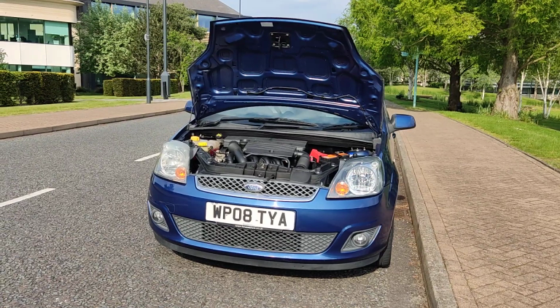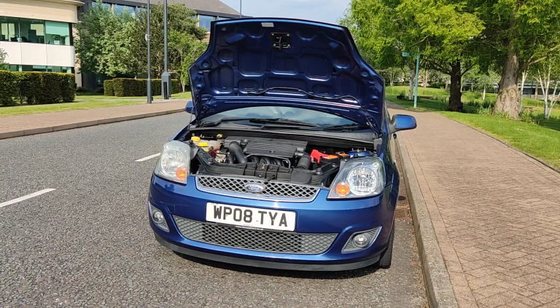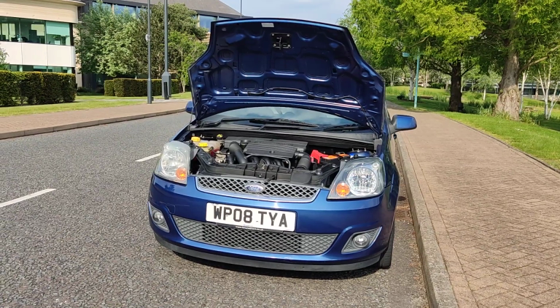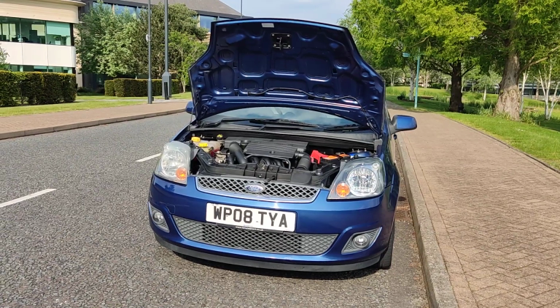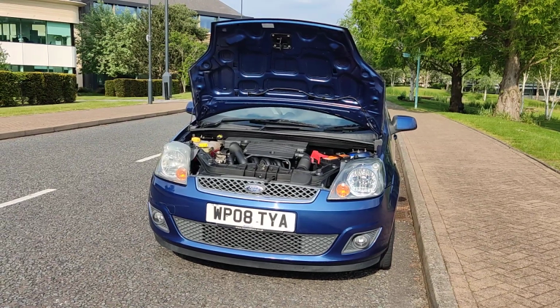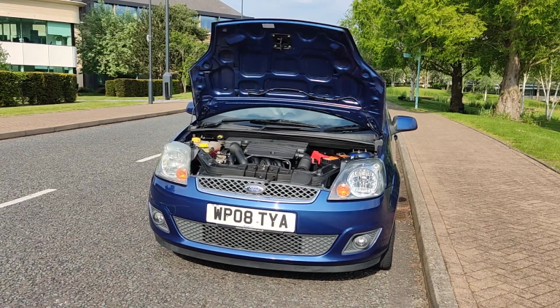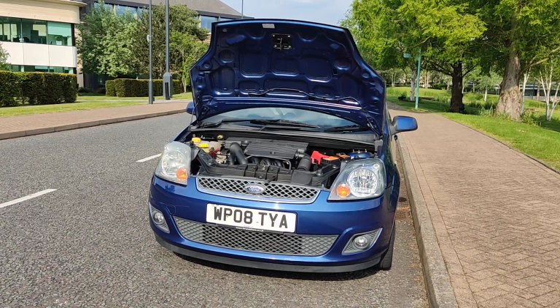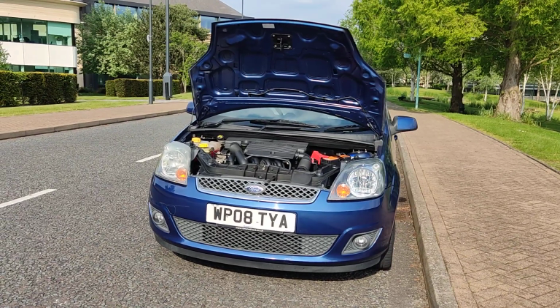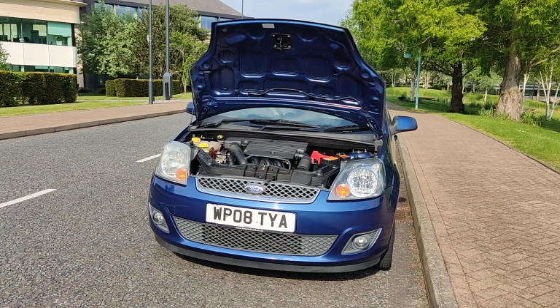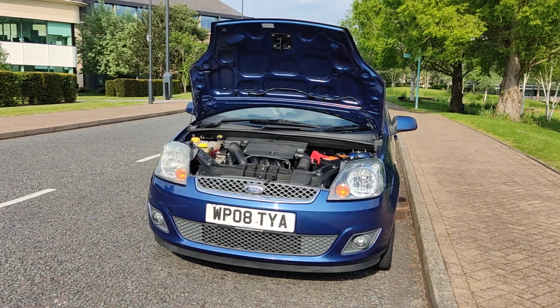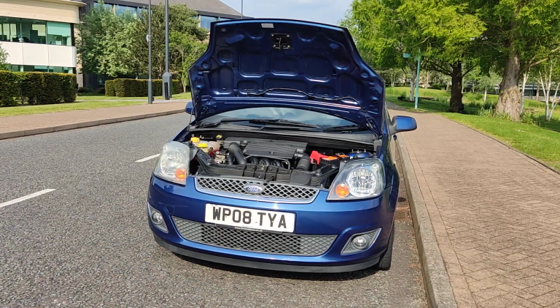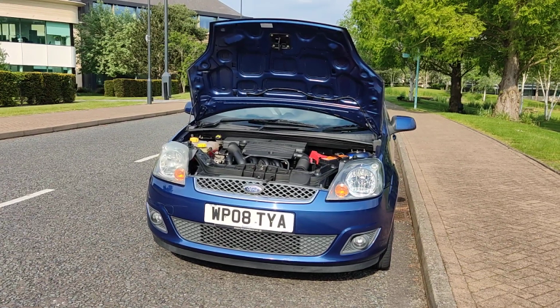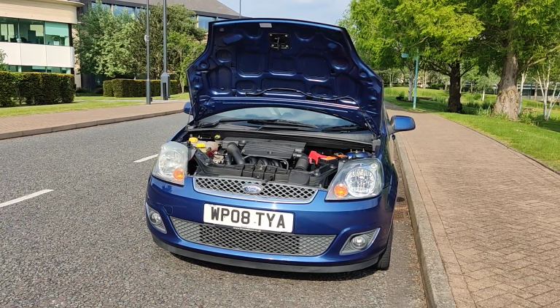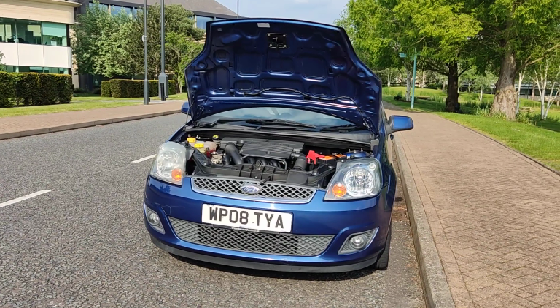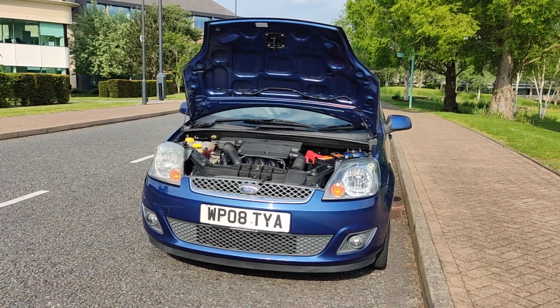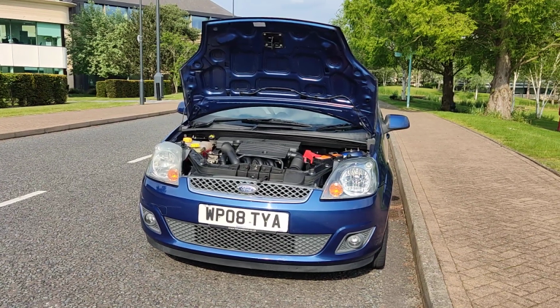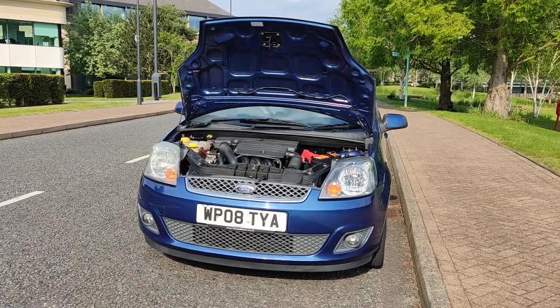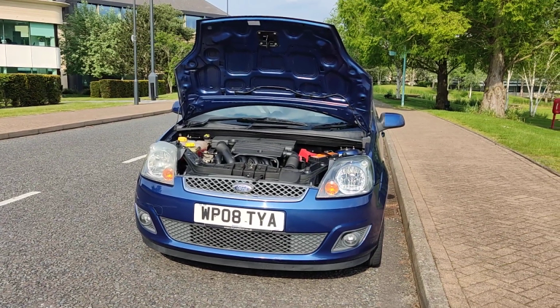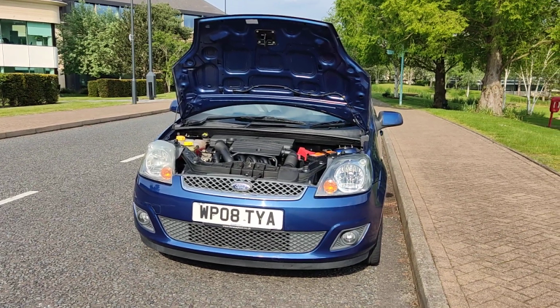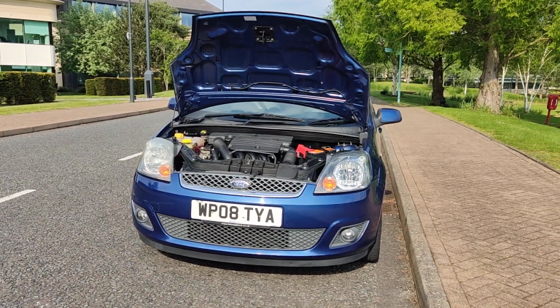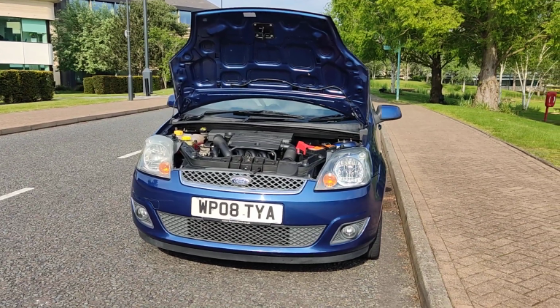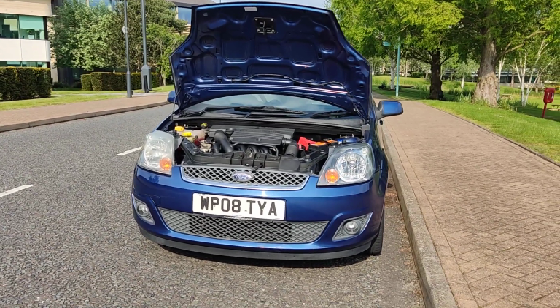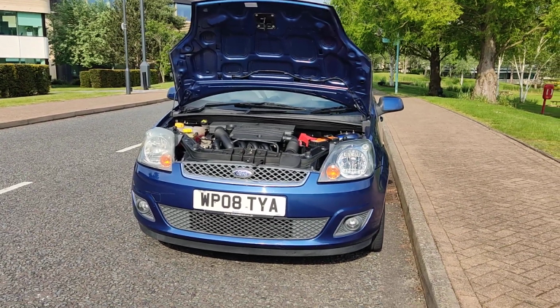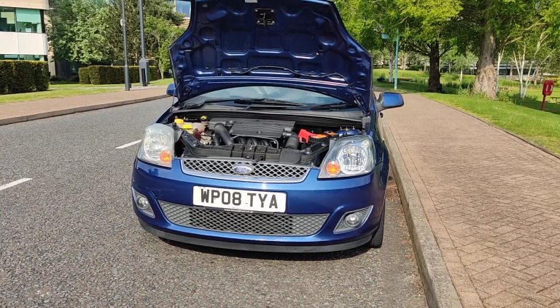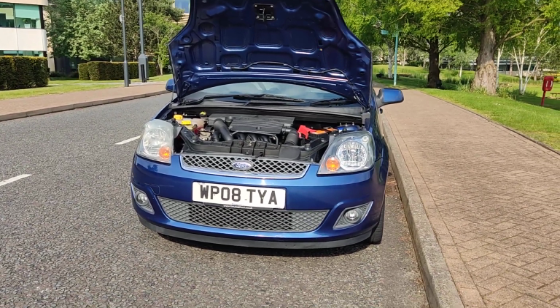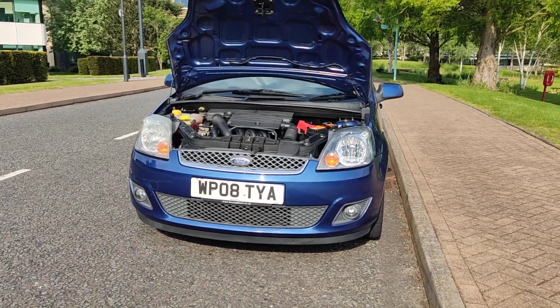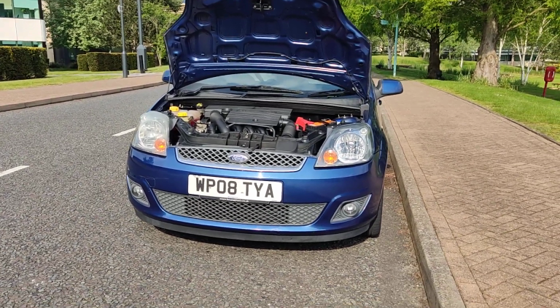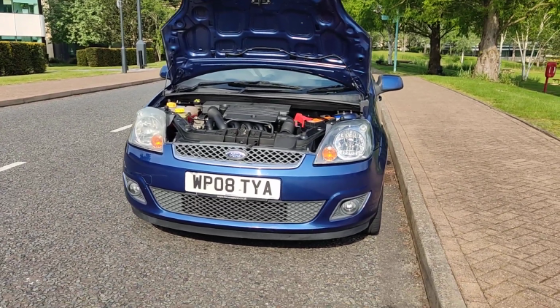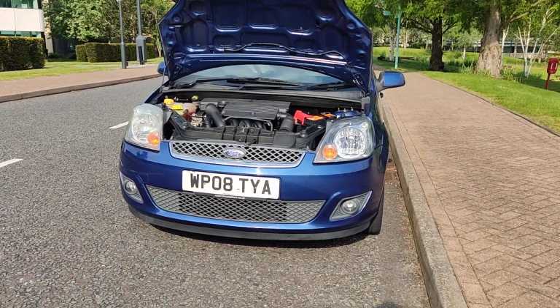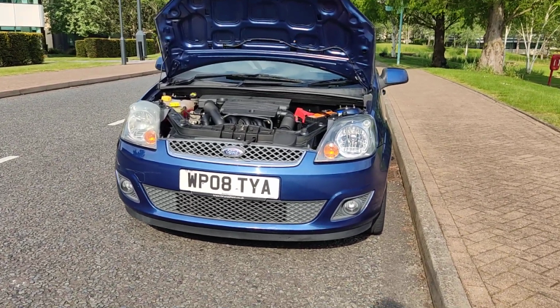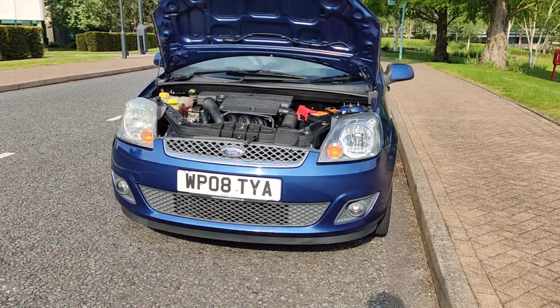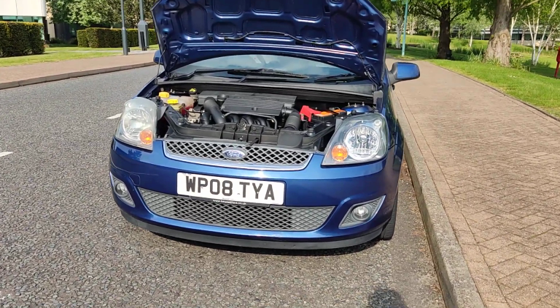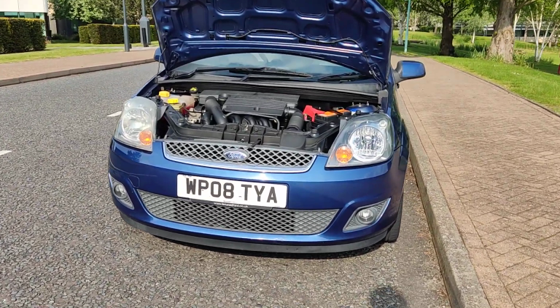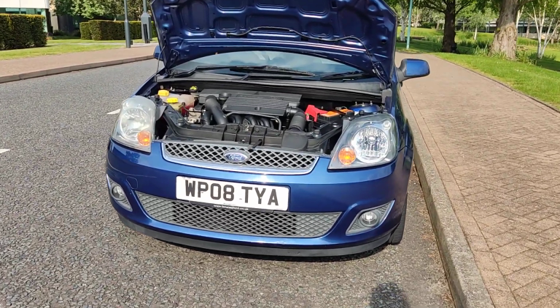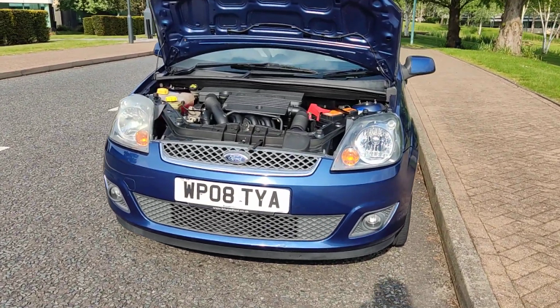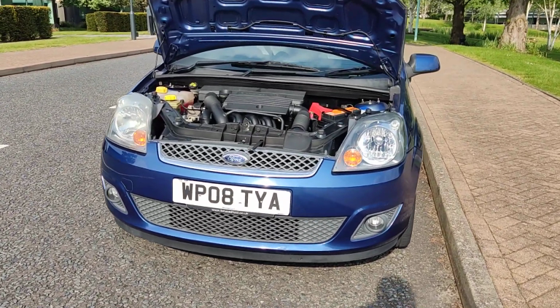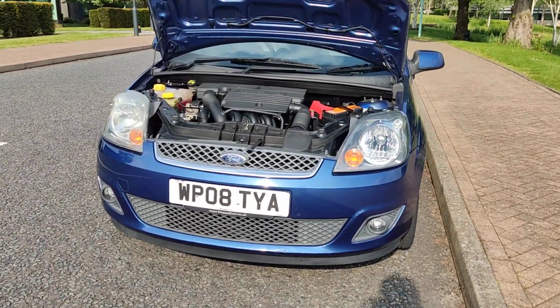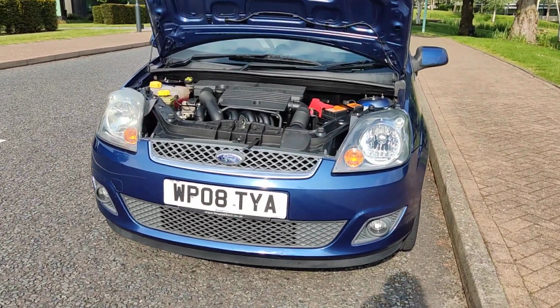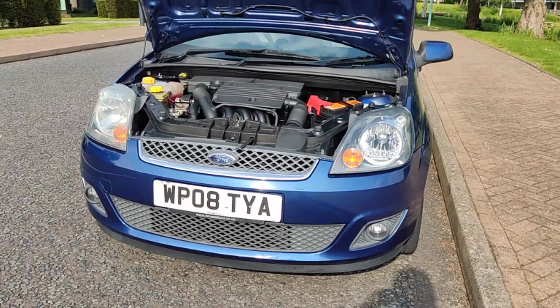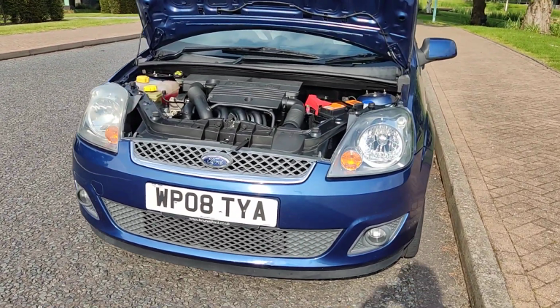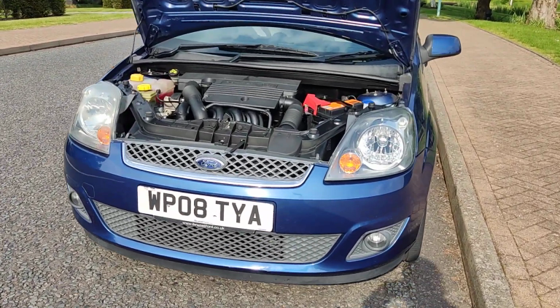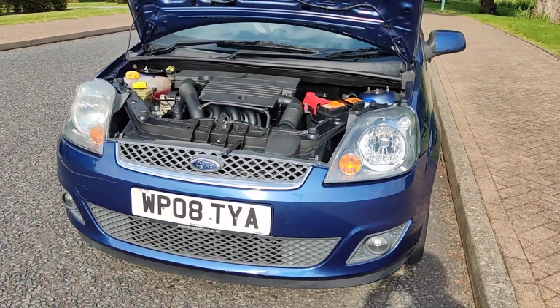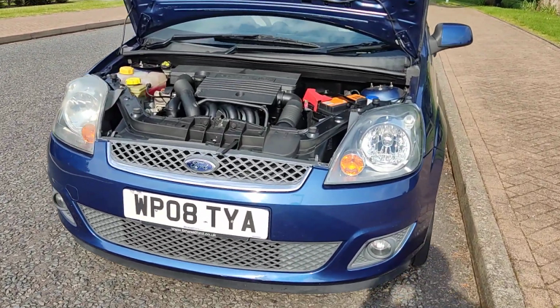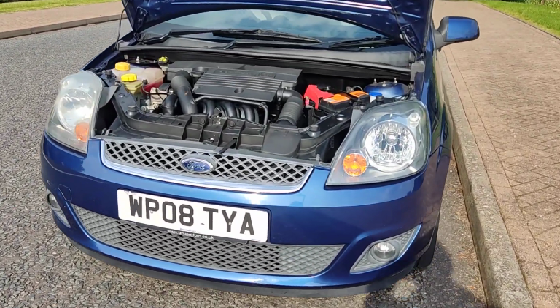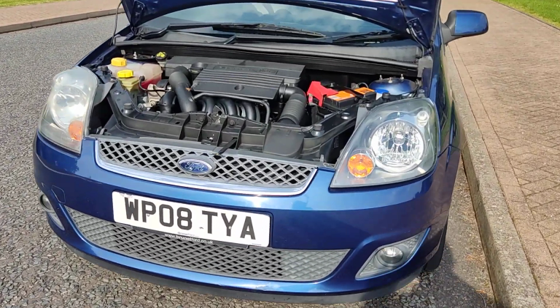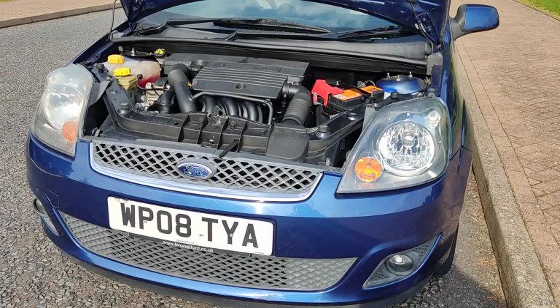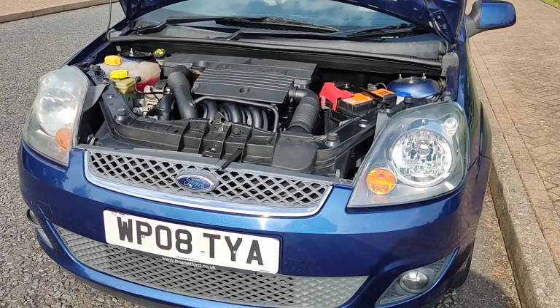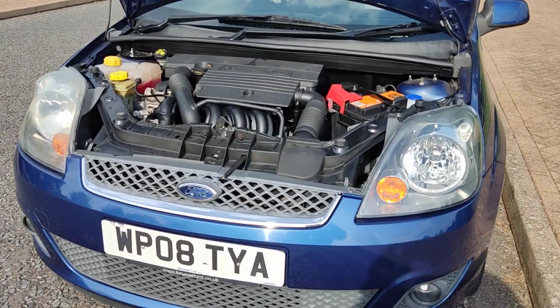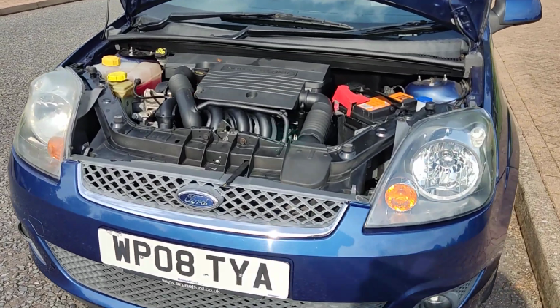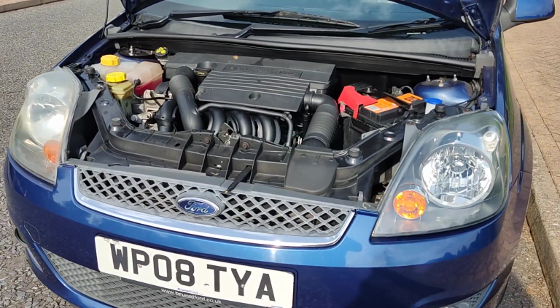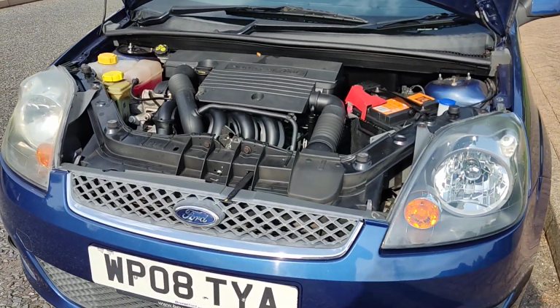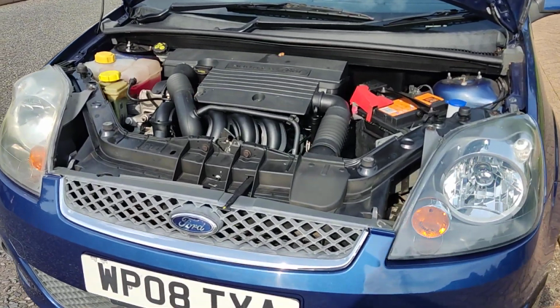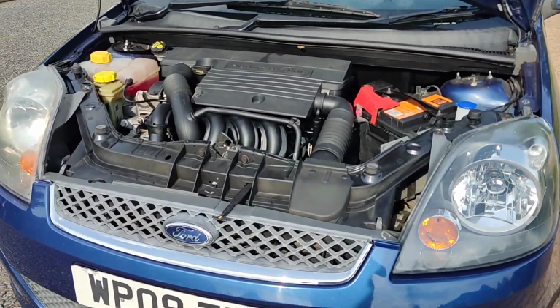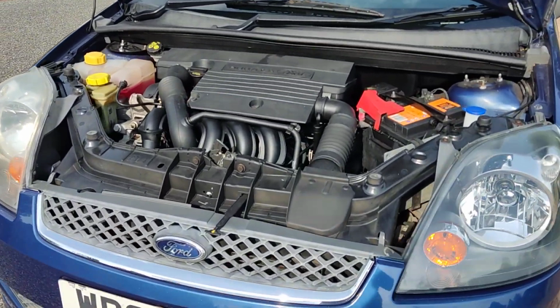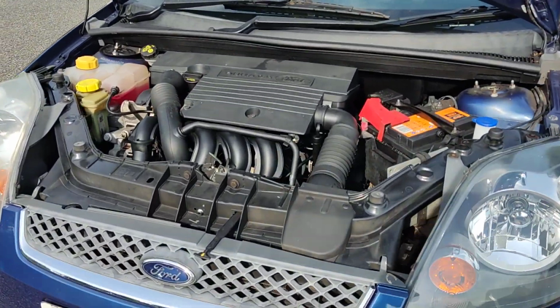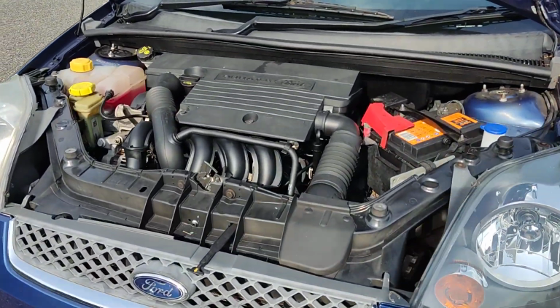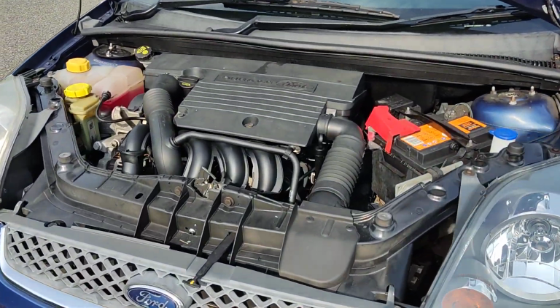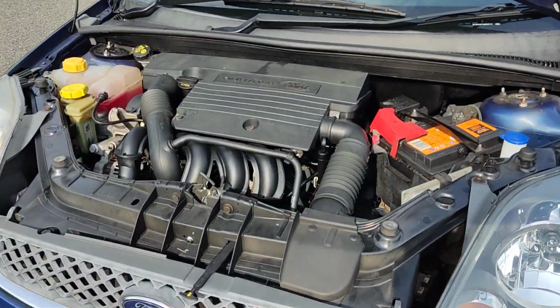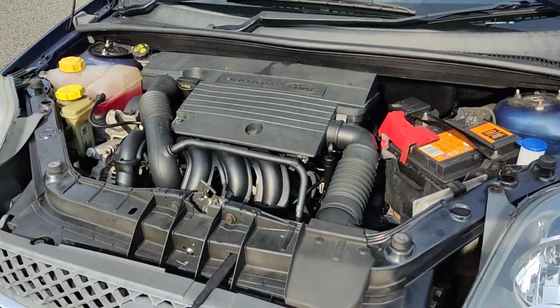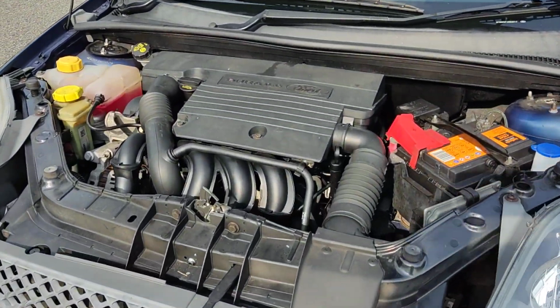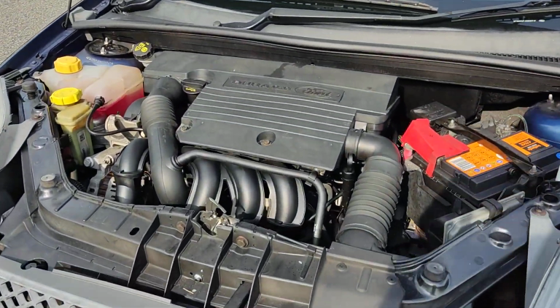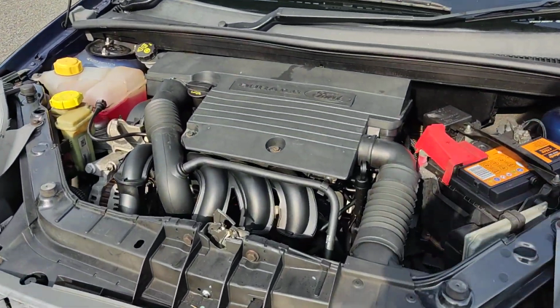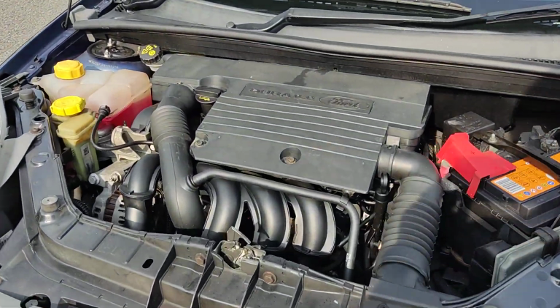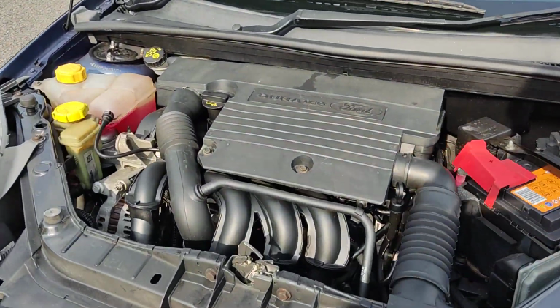Nice clean sparkling headlights with fog lights. Hi, the engine bay.